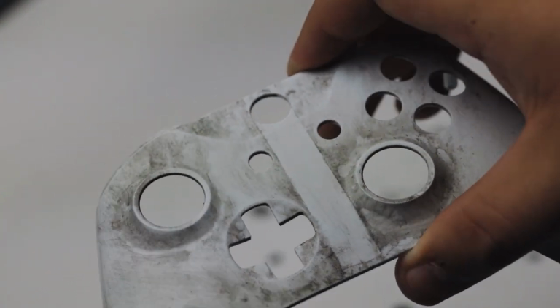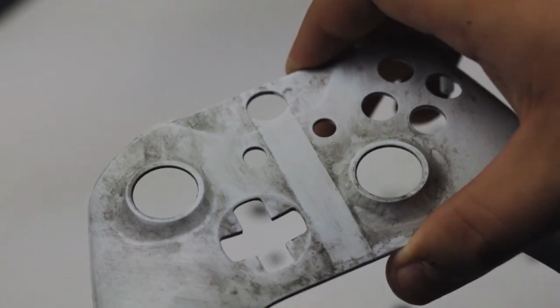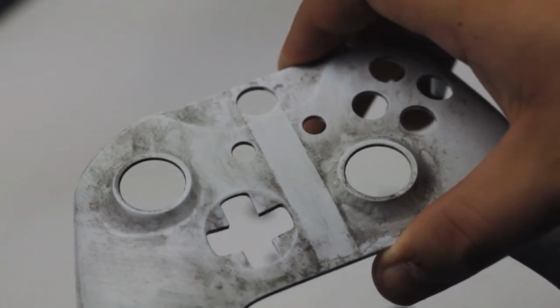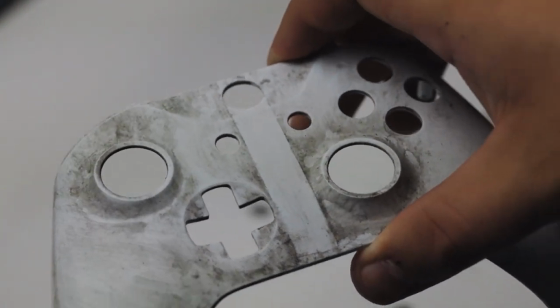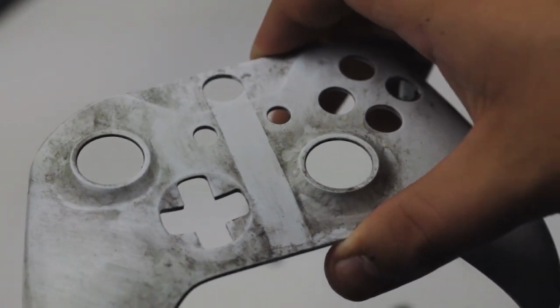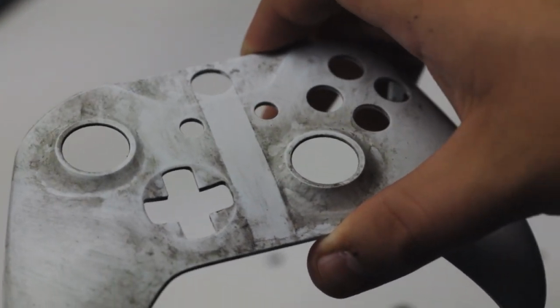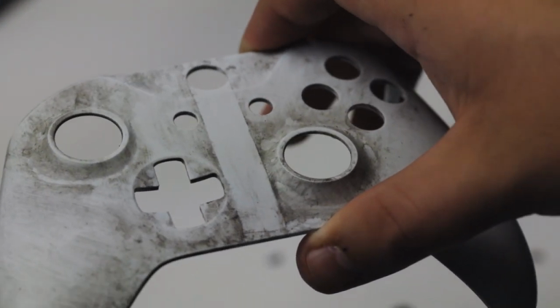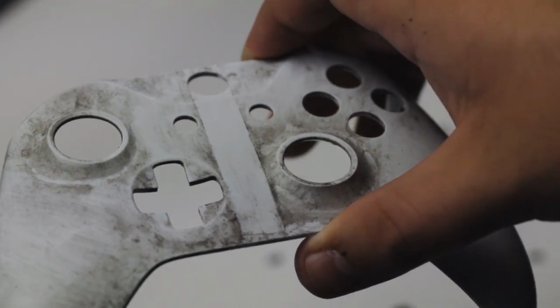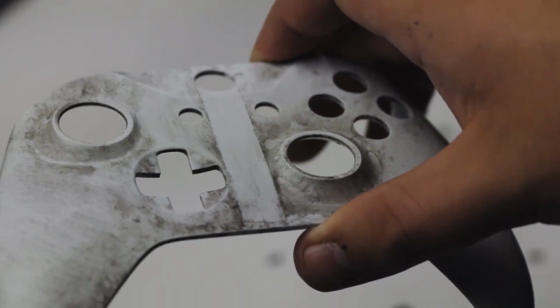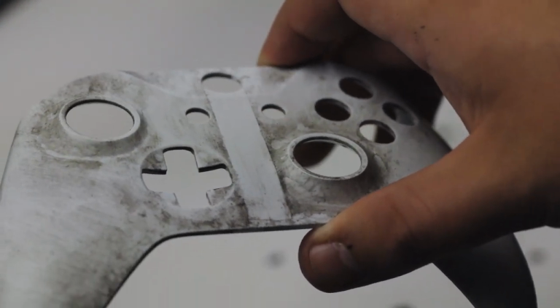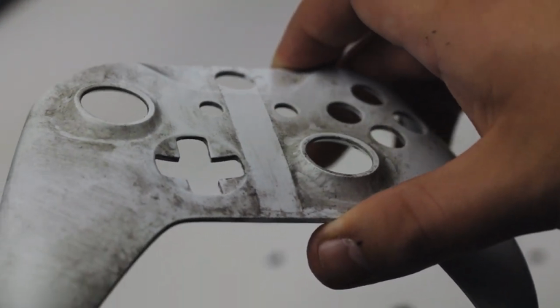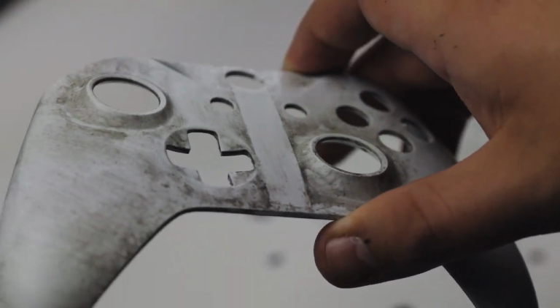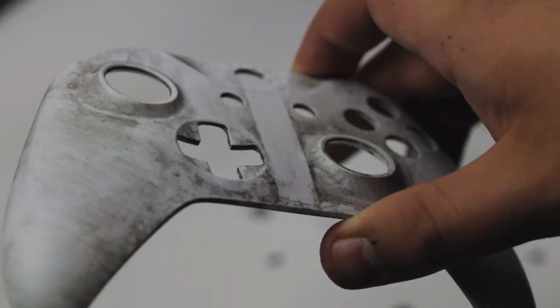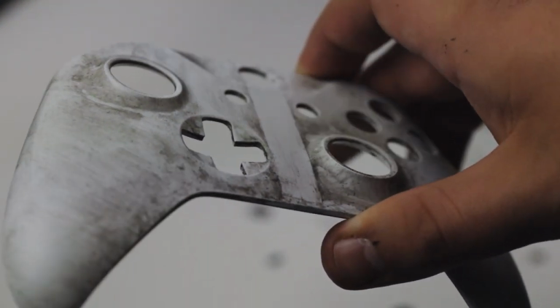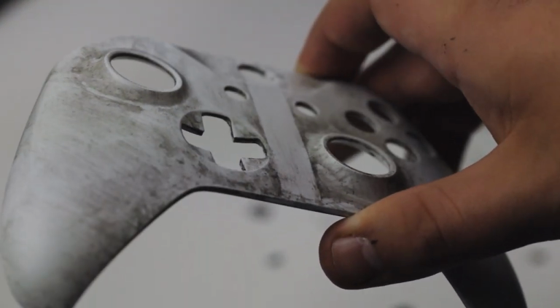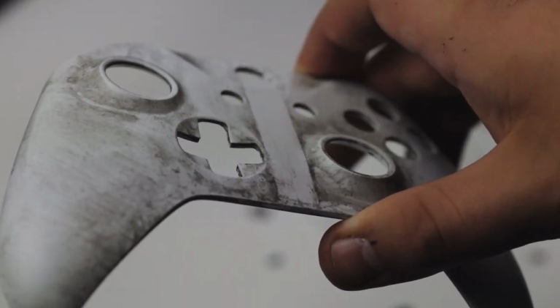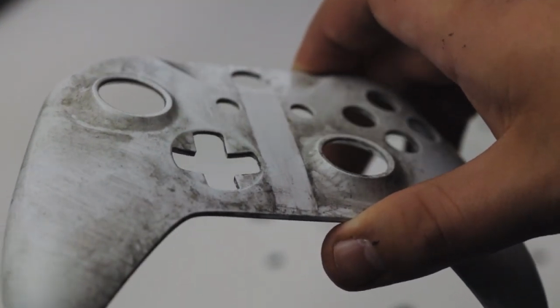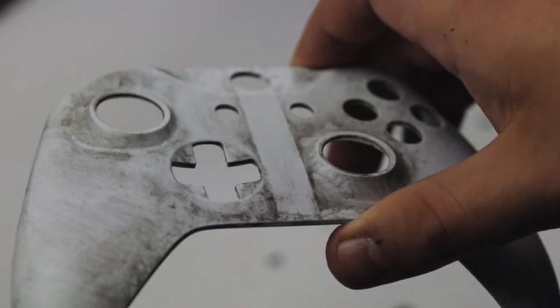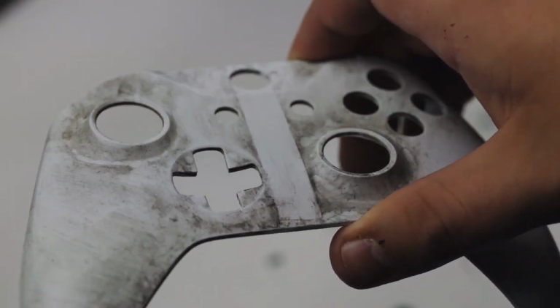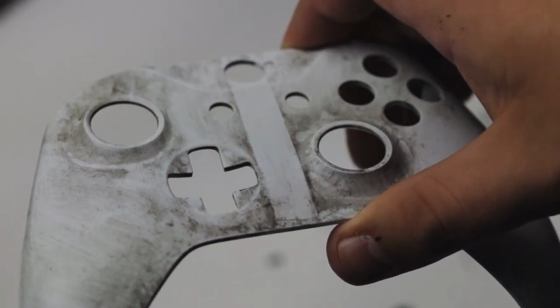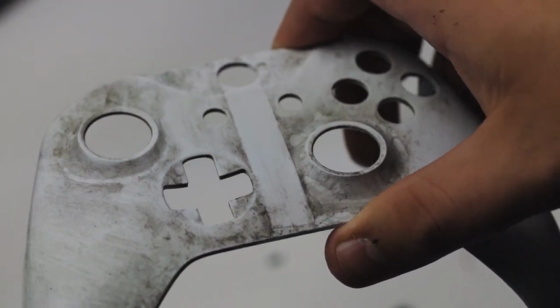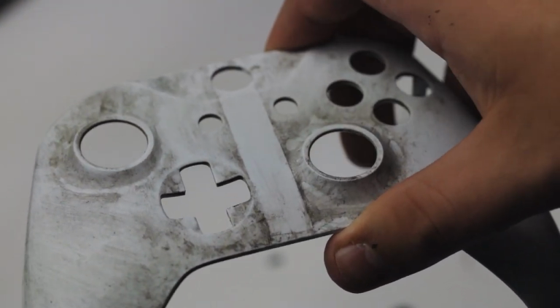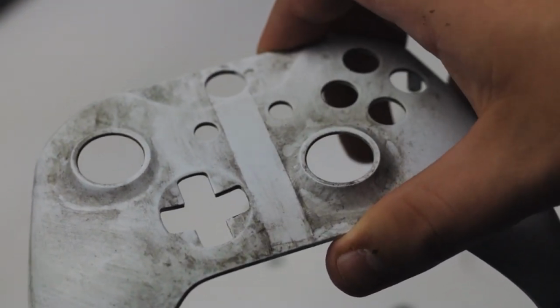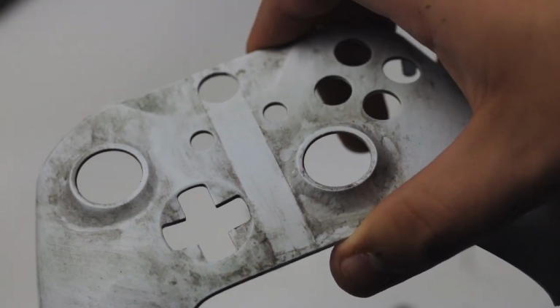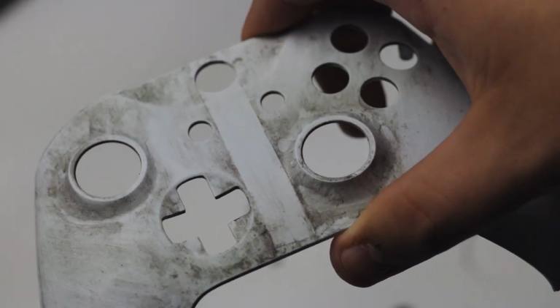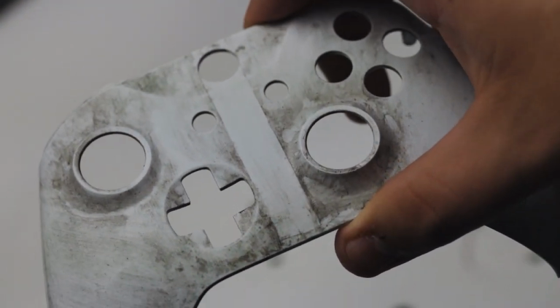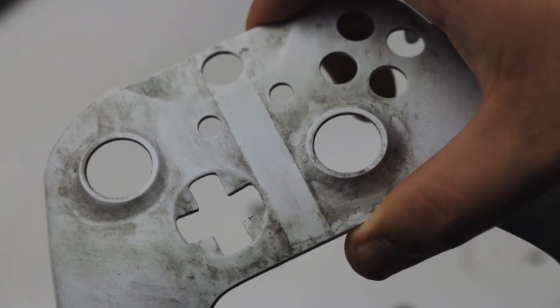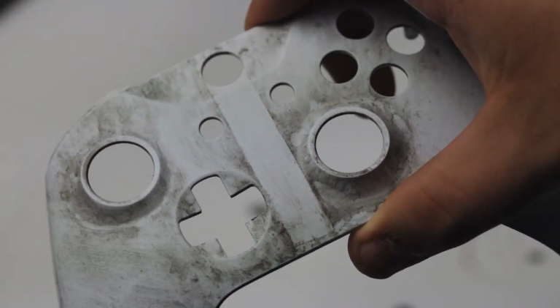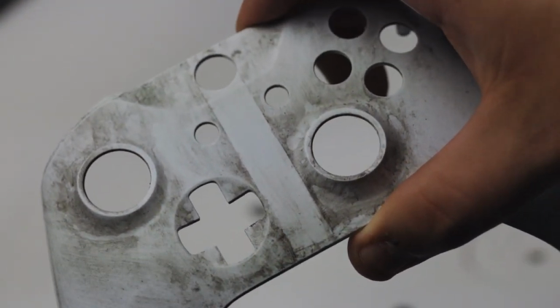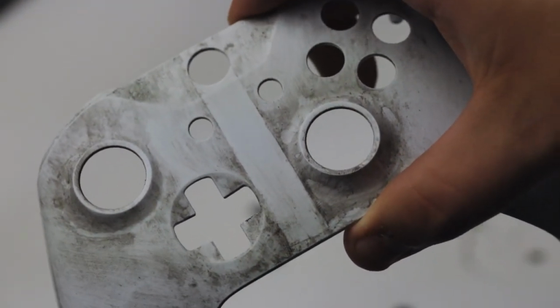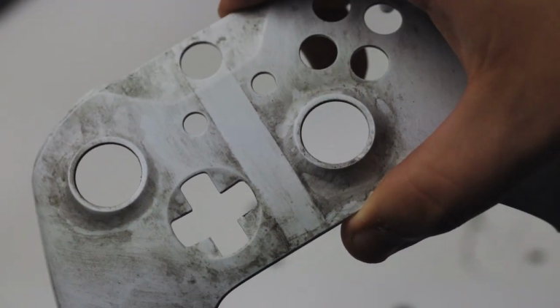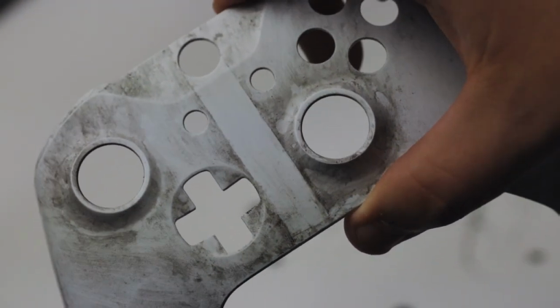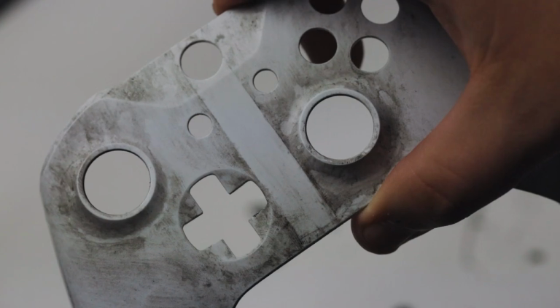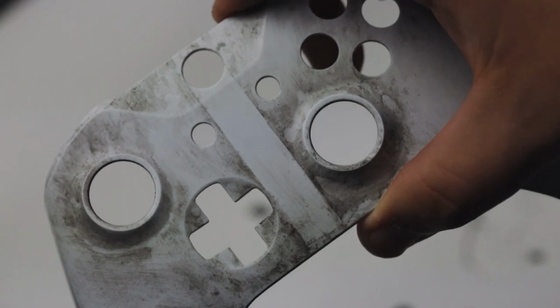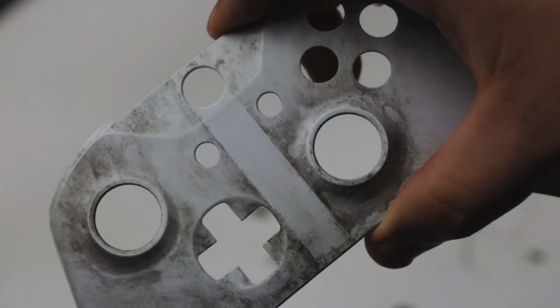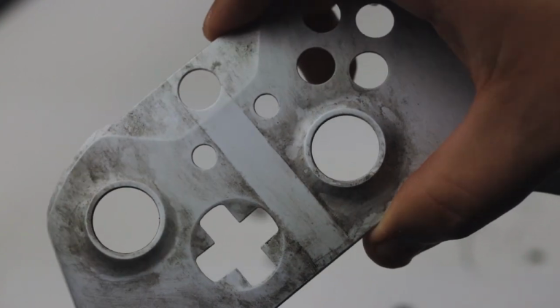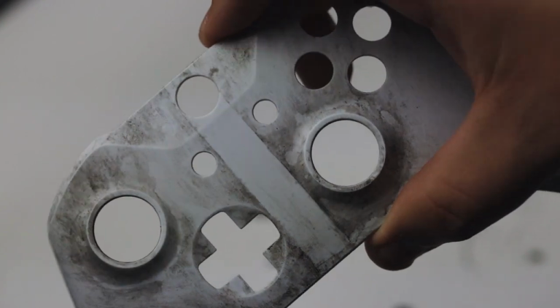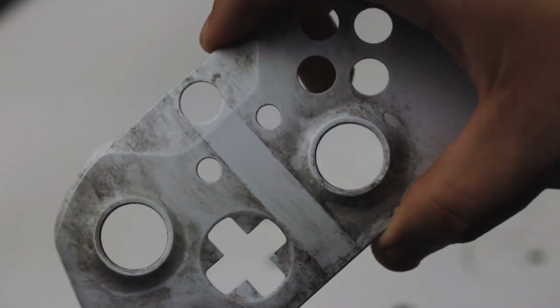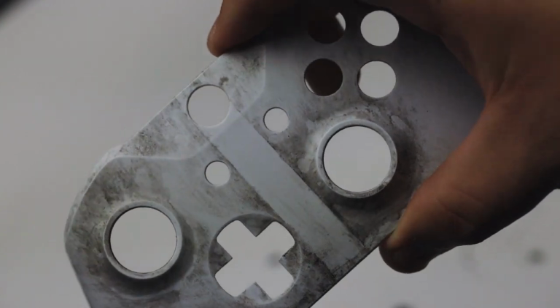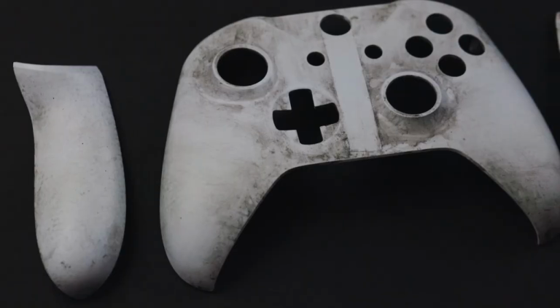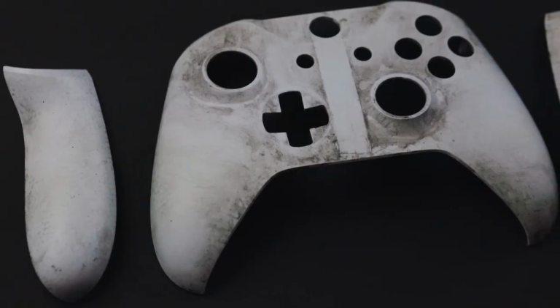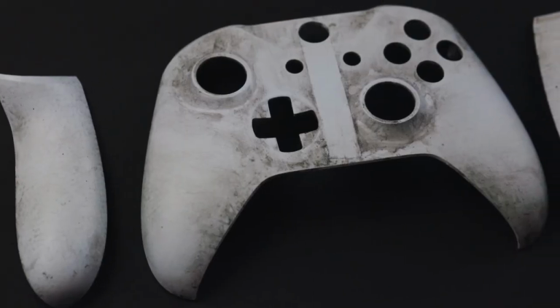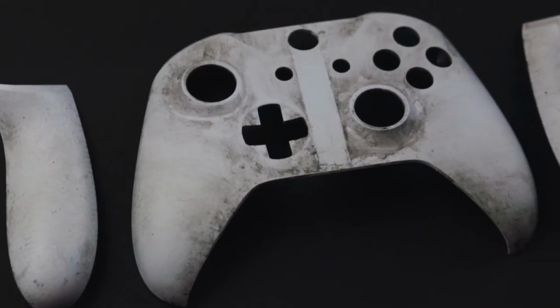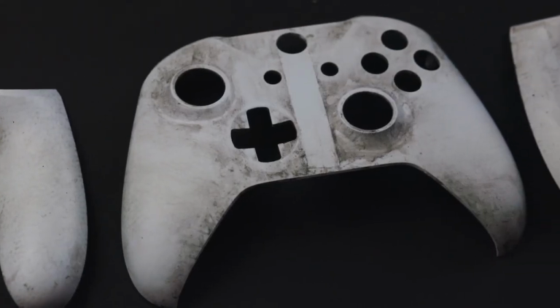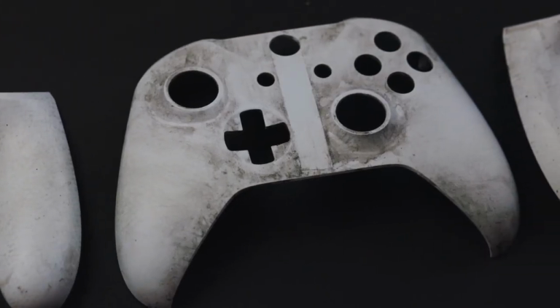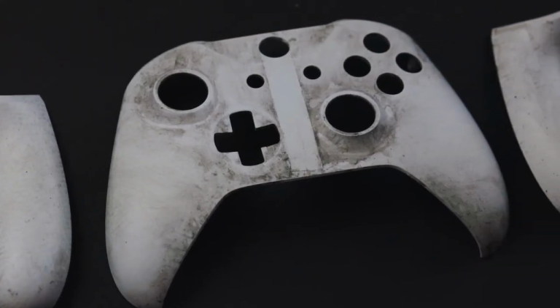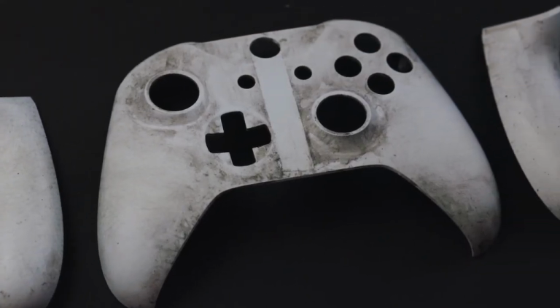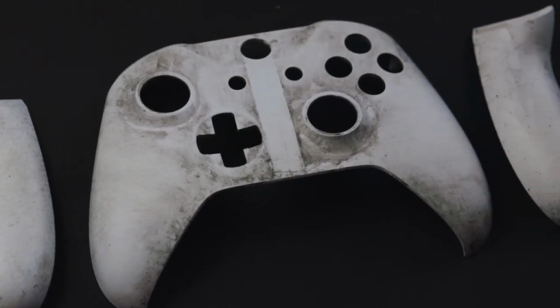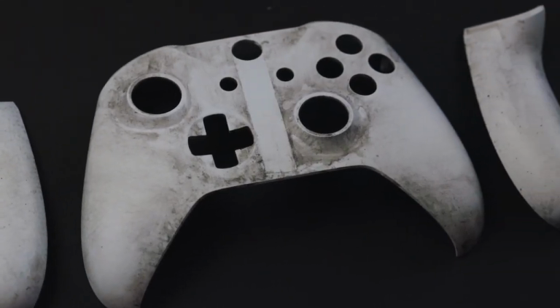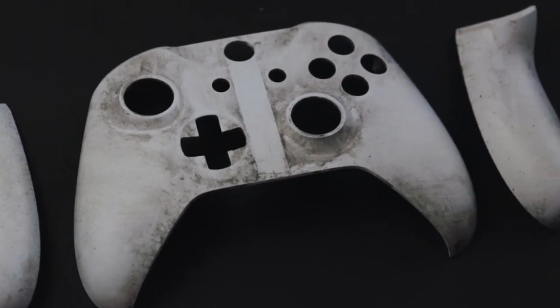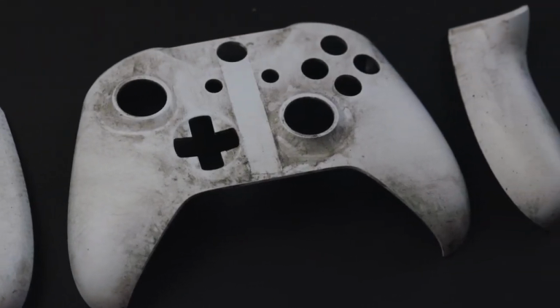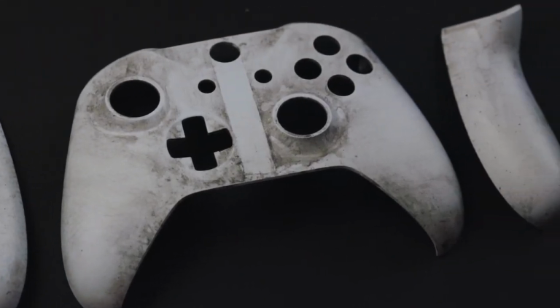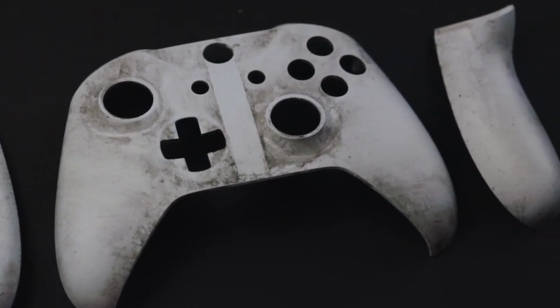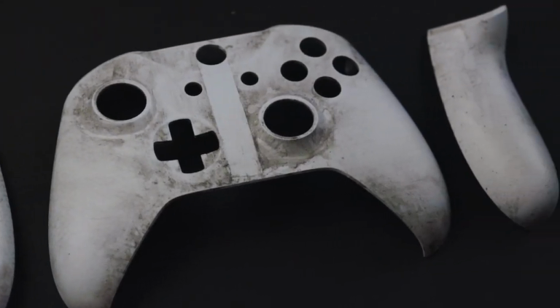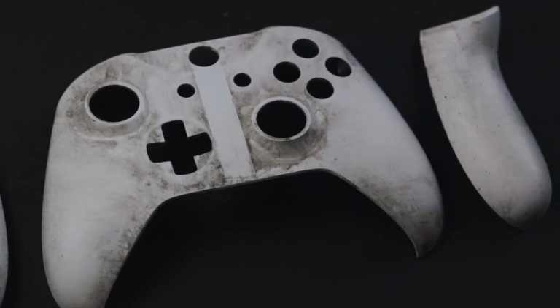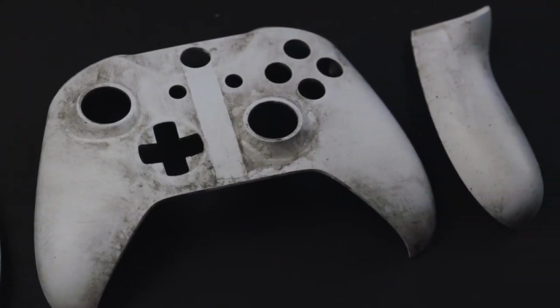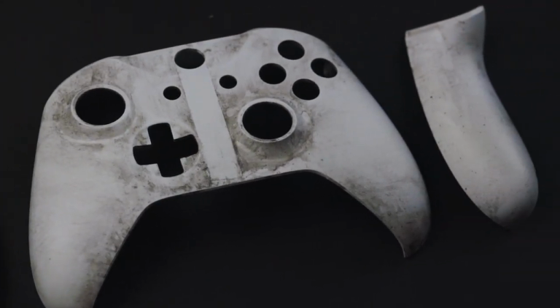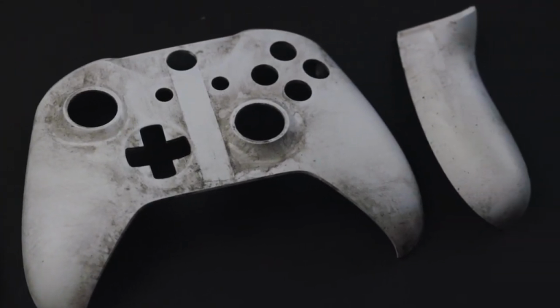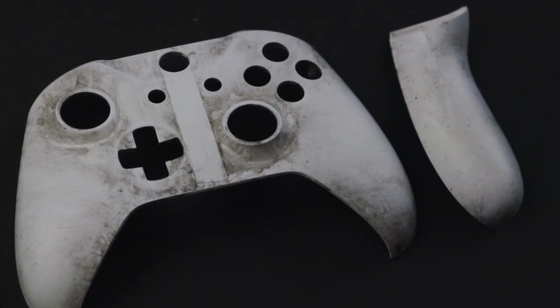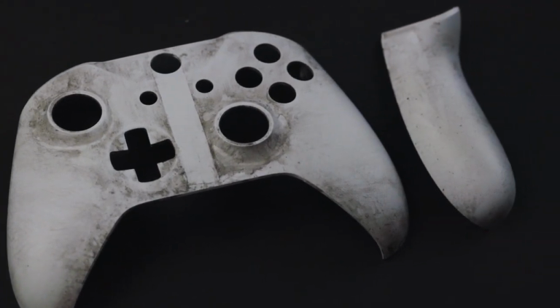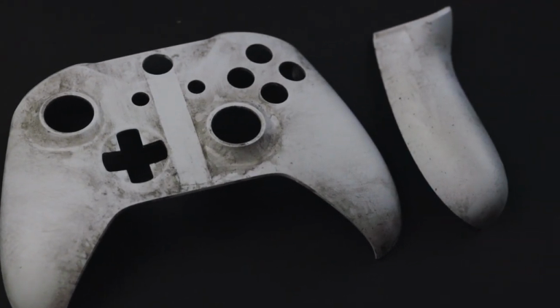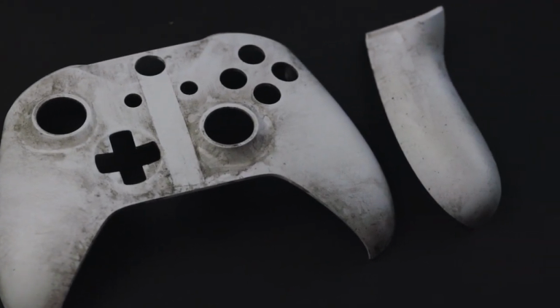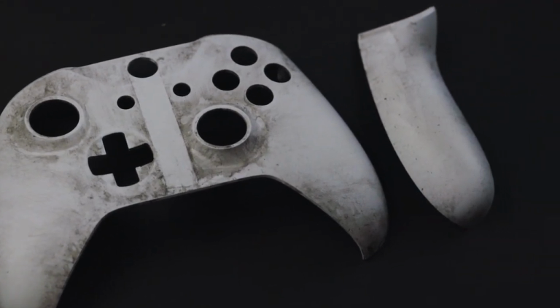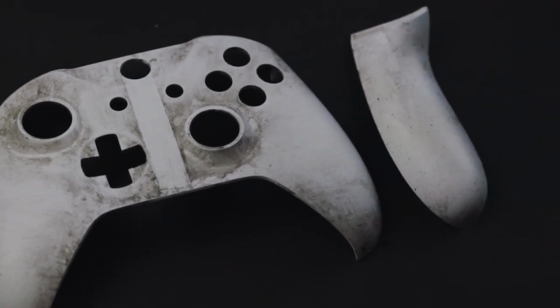Once you've done that, you can pull off the tape in the middle and you can see we've definitely got a pretty good start so far — starting to look like a rebel's helmet.